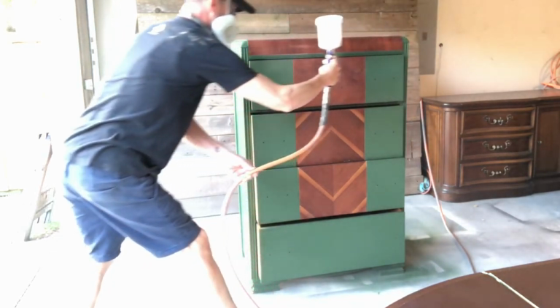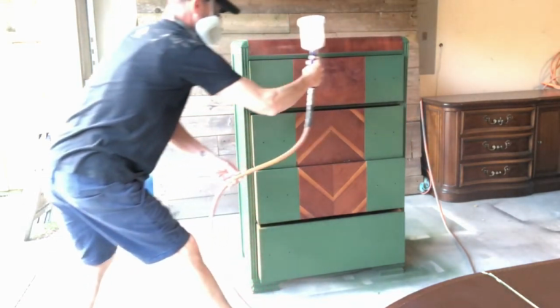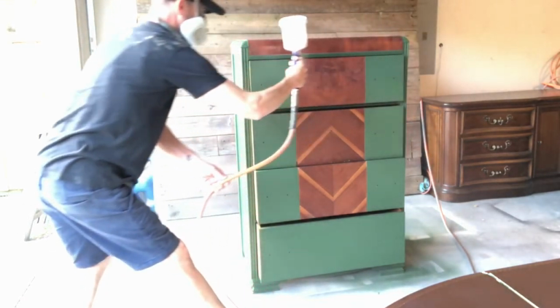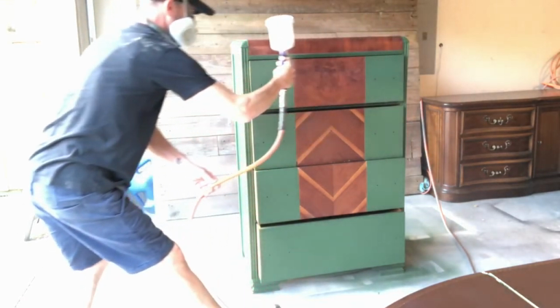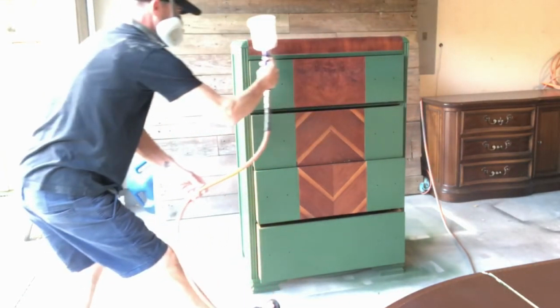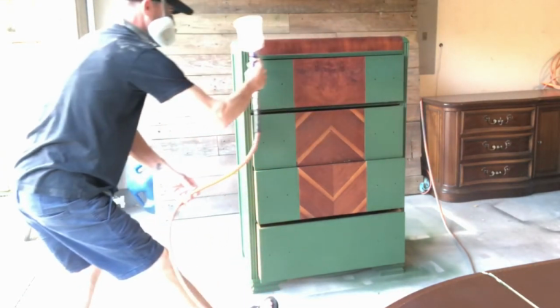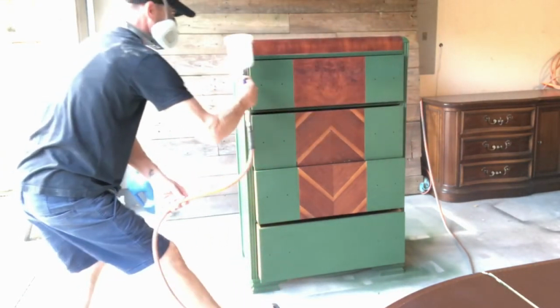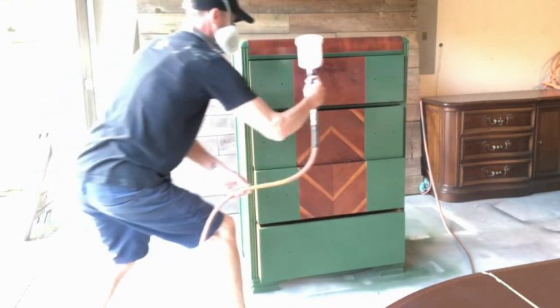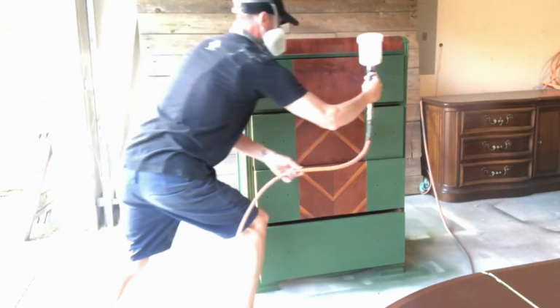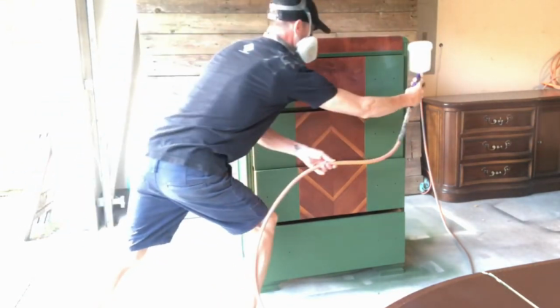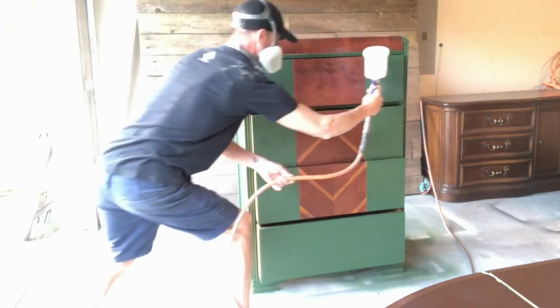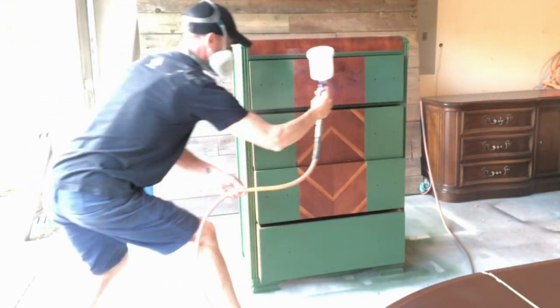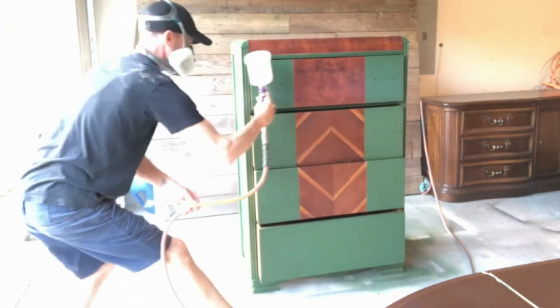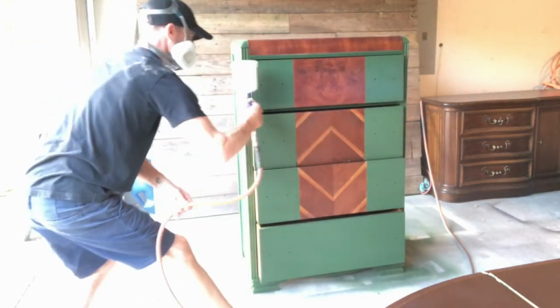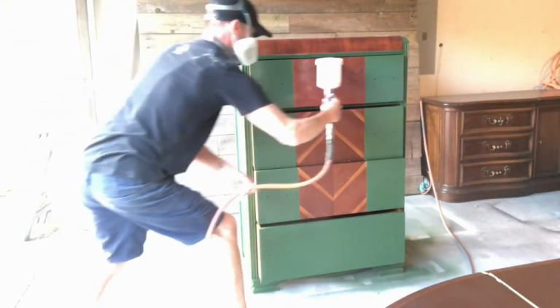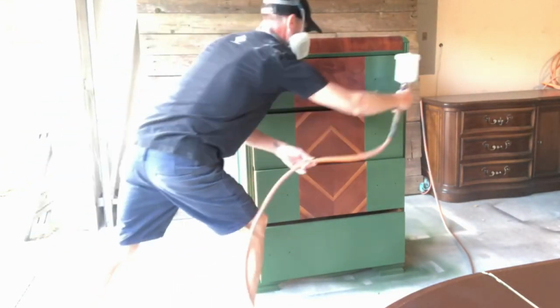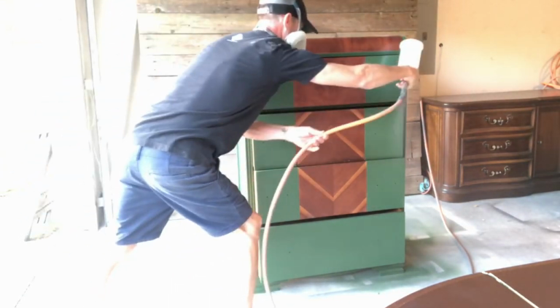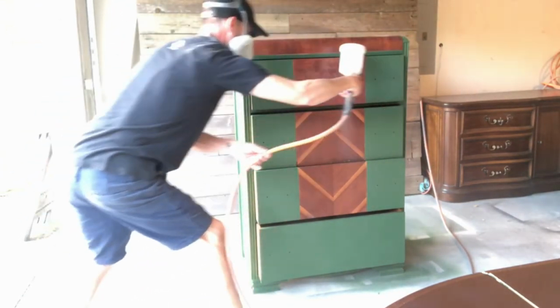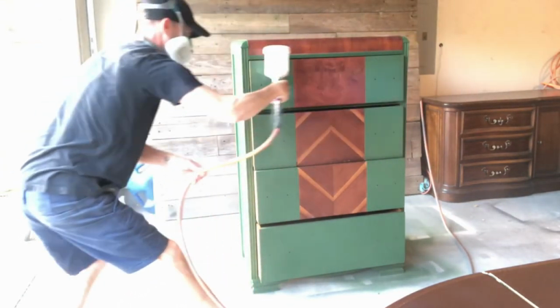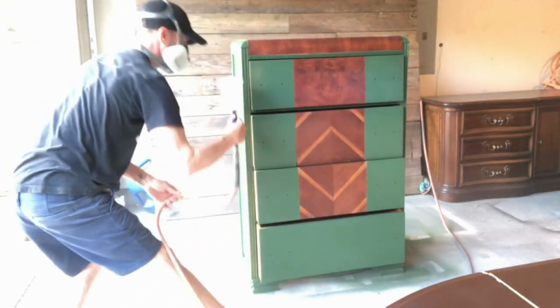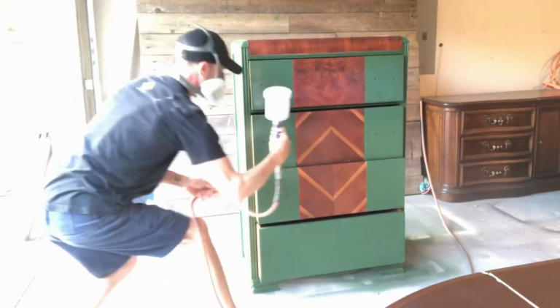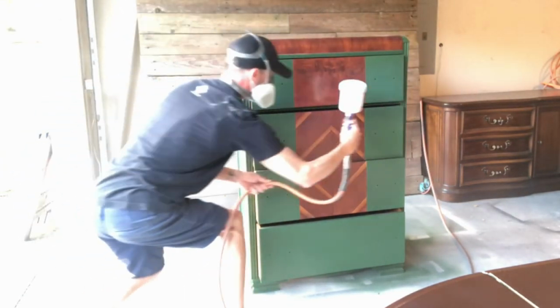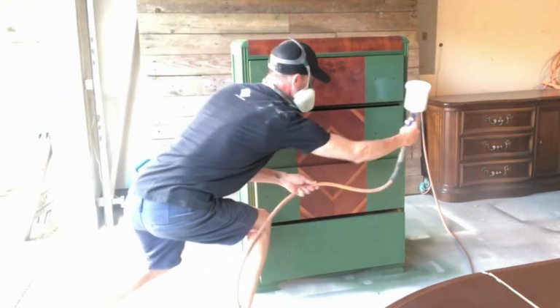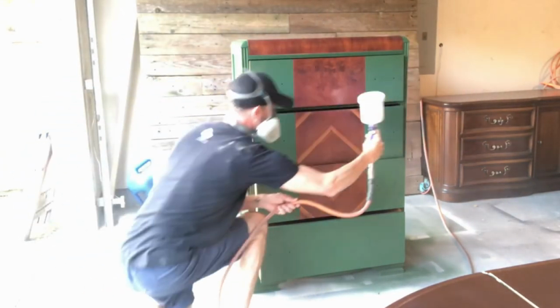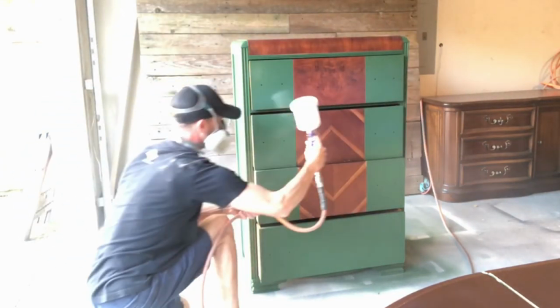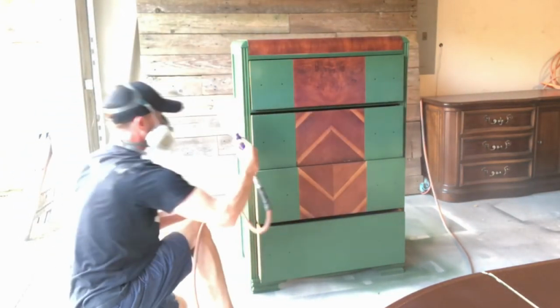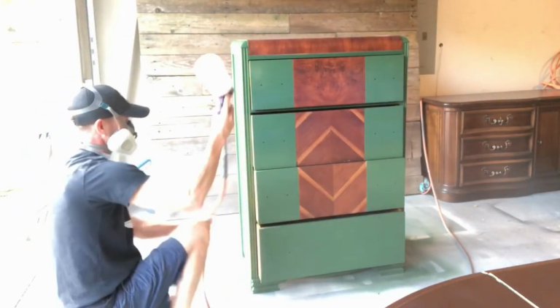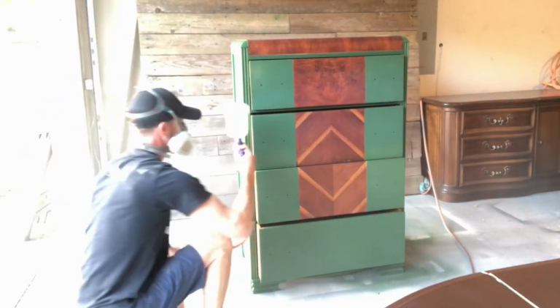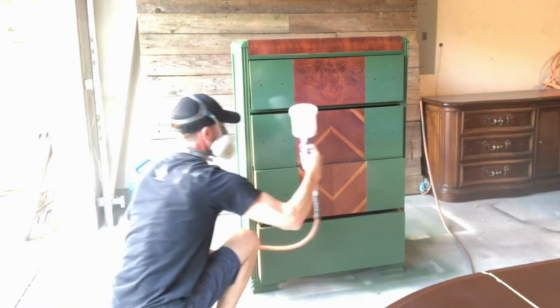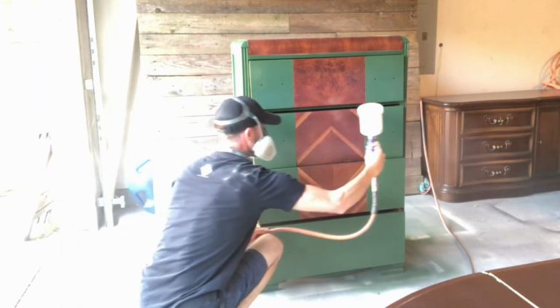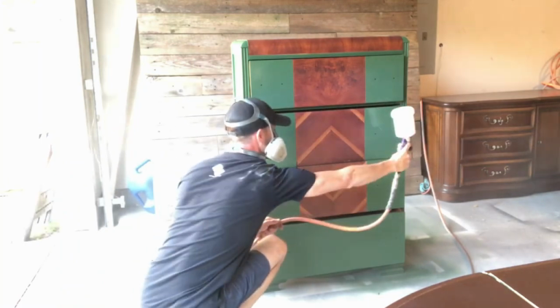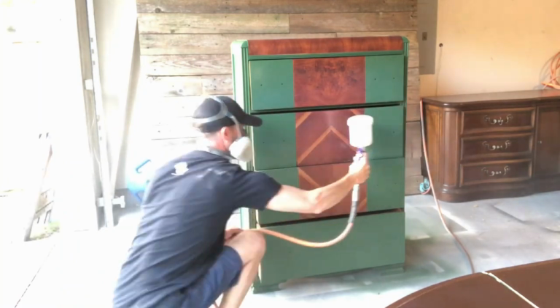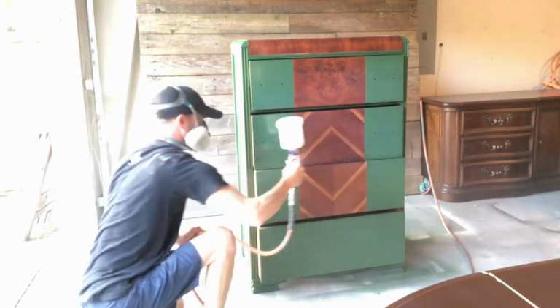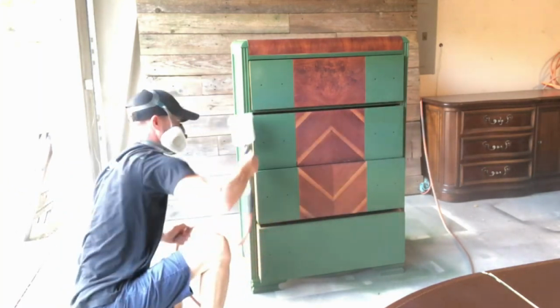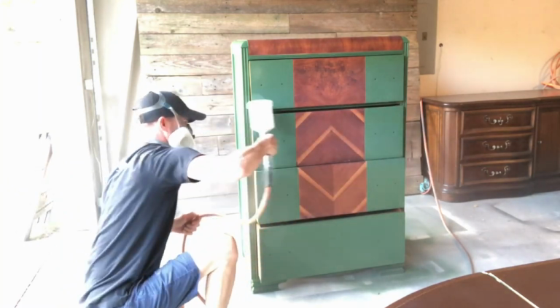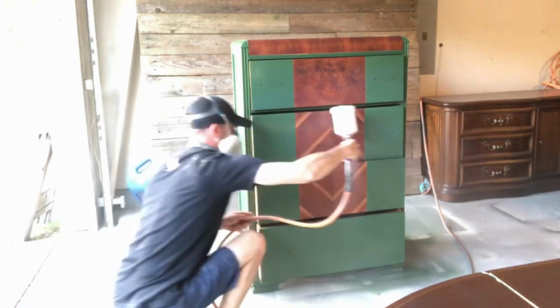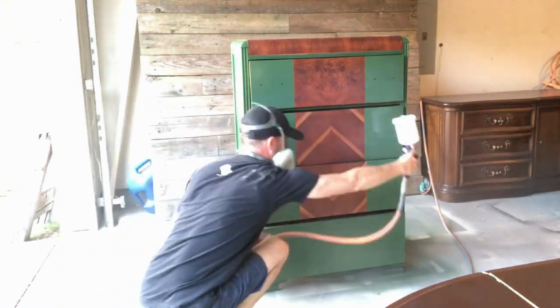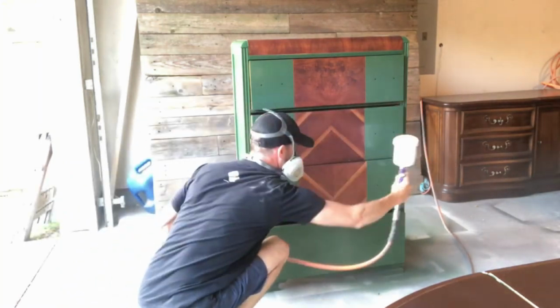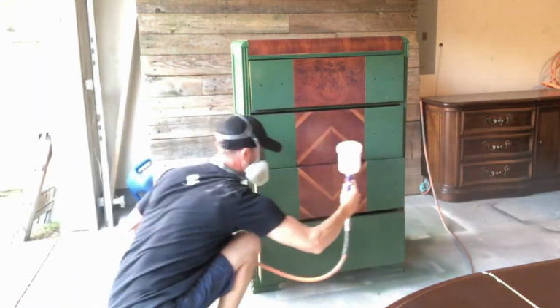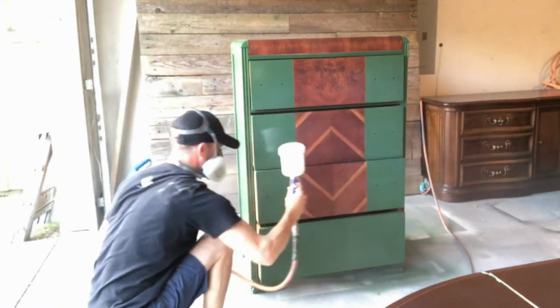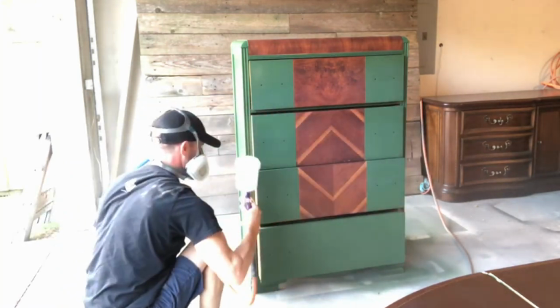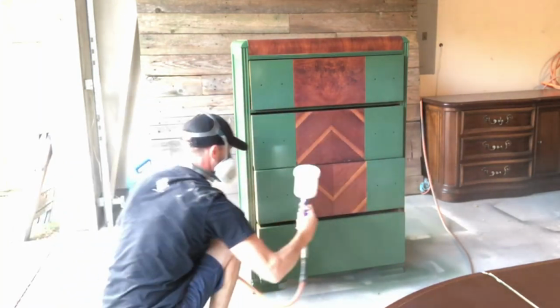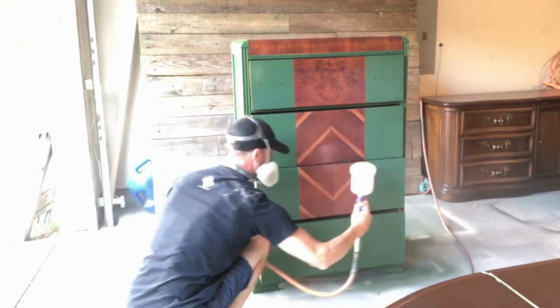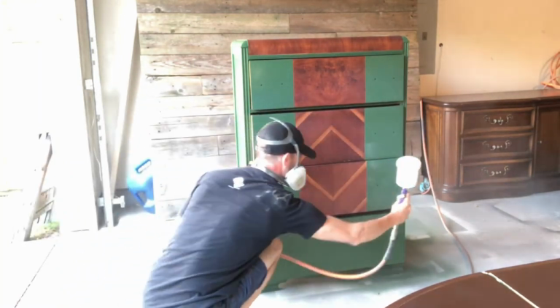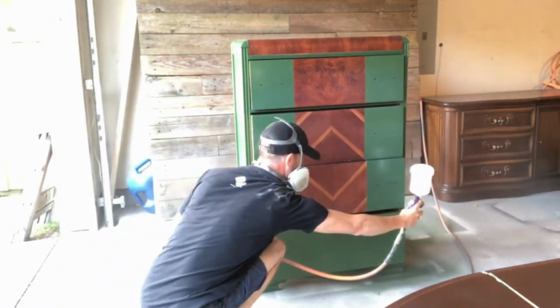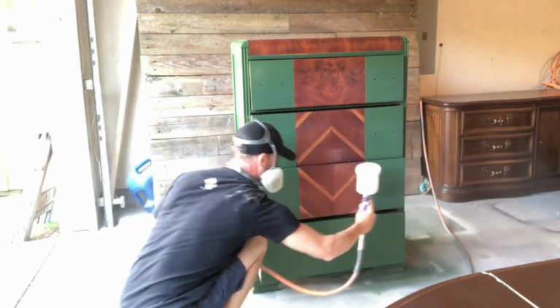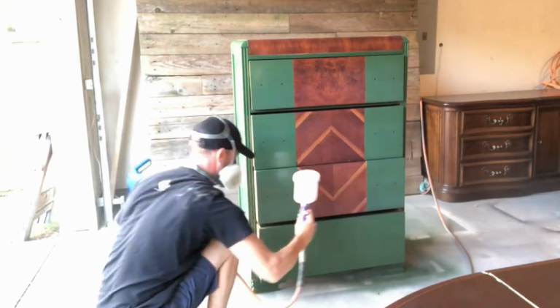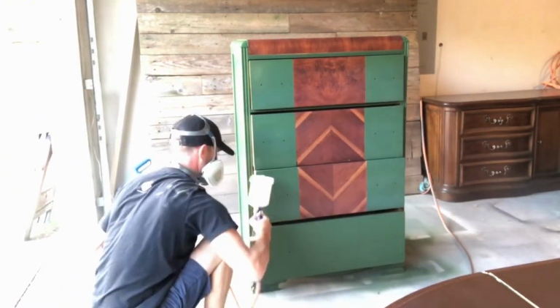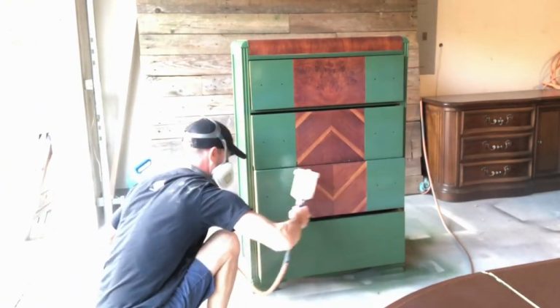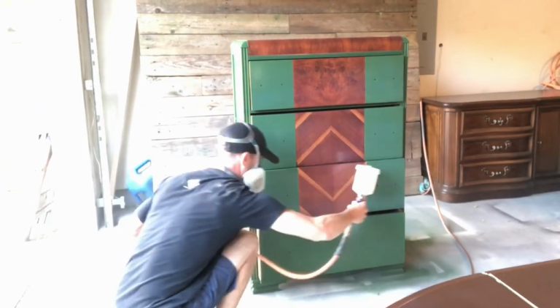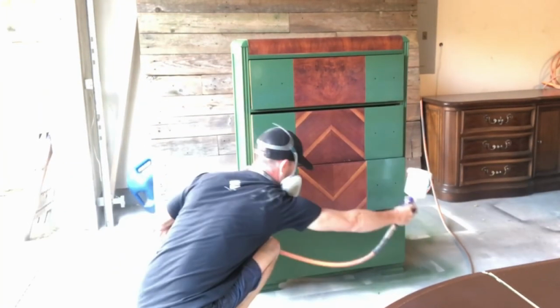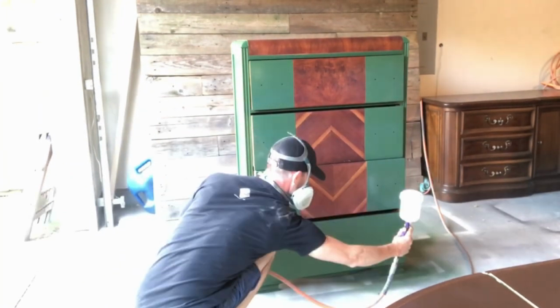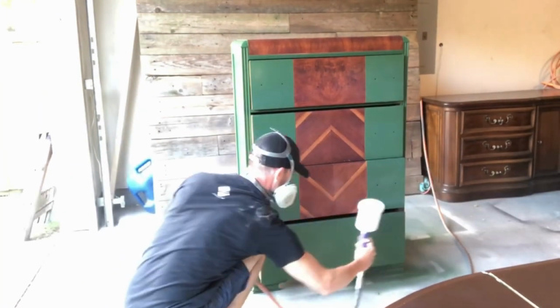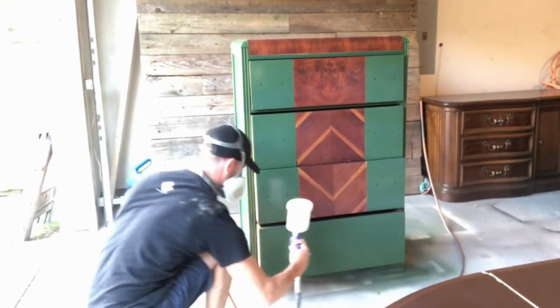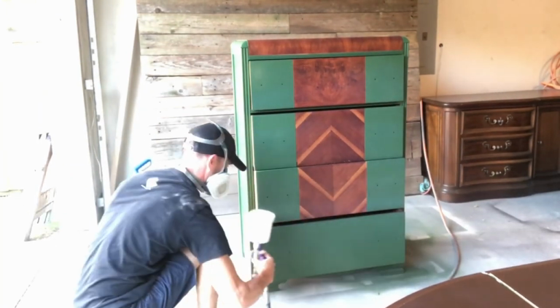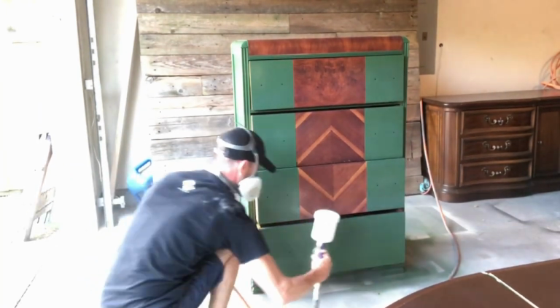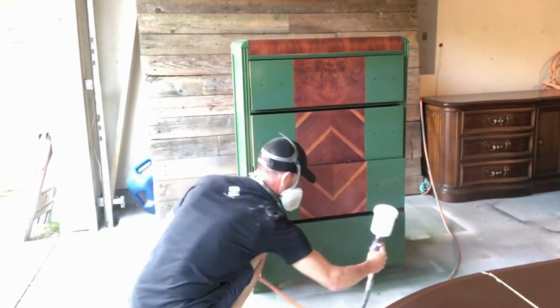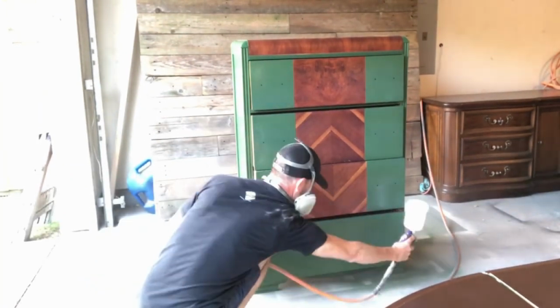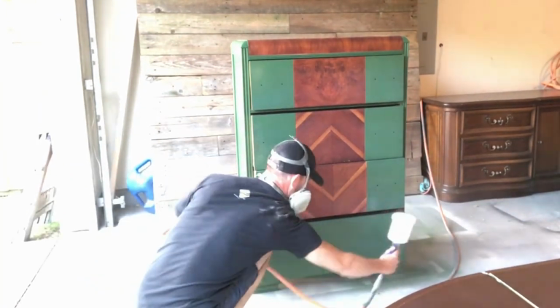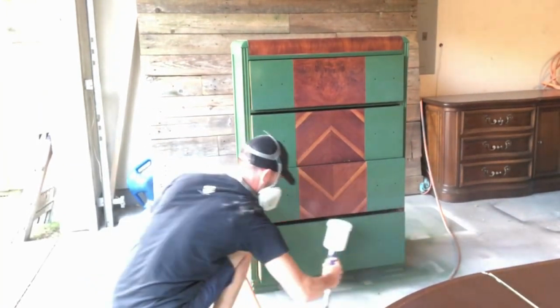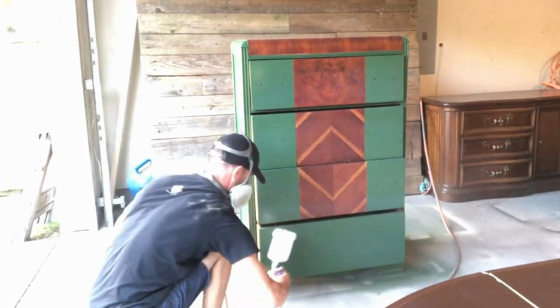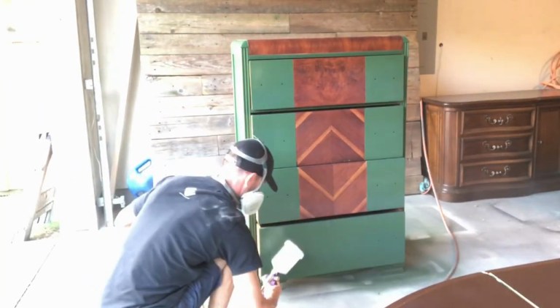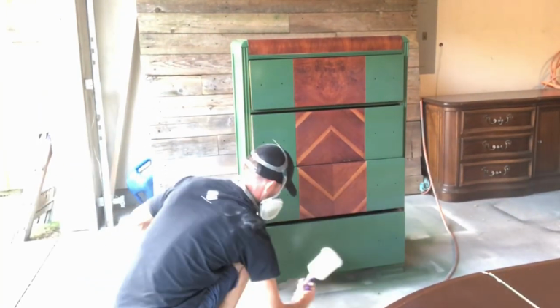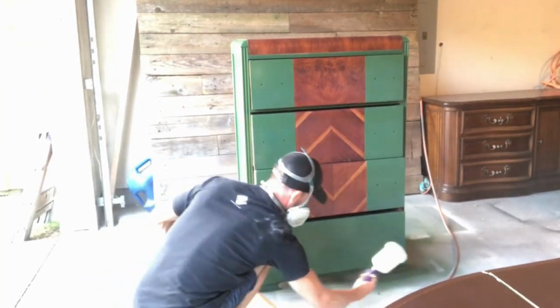Now it's time to poly. I like to use Varathane Polyurethane on all my pieces. It gives everything a nice satin finish at the end.